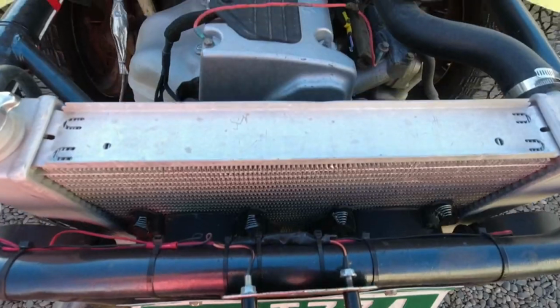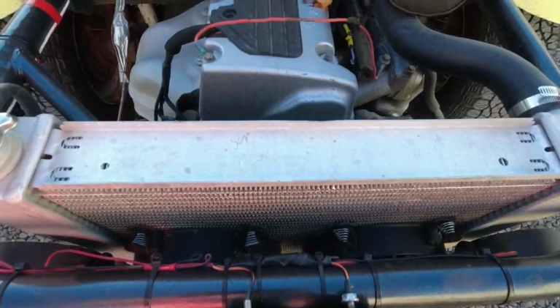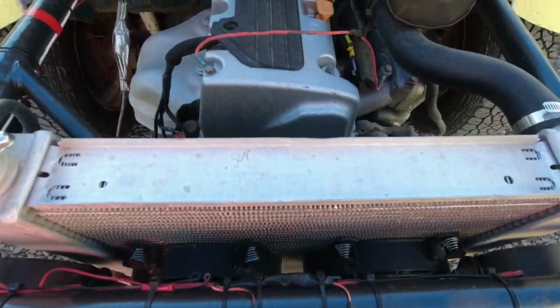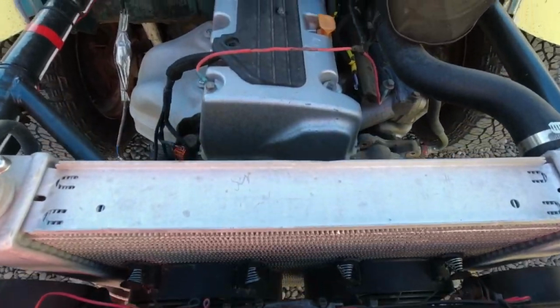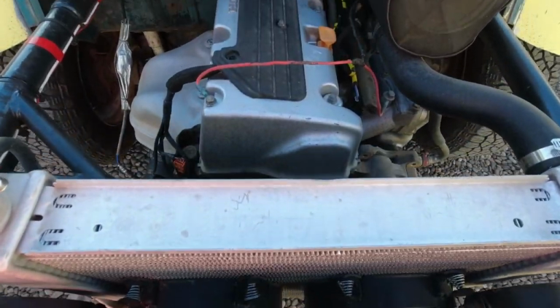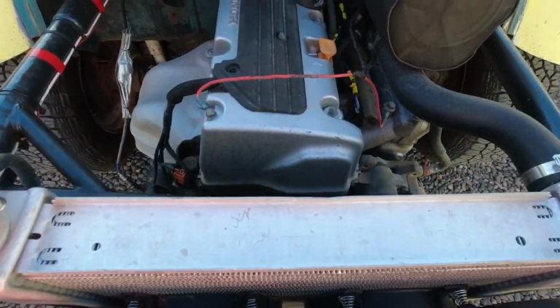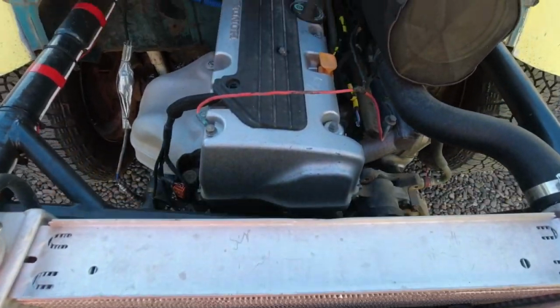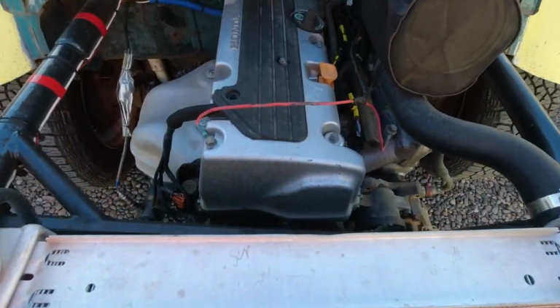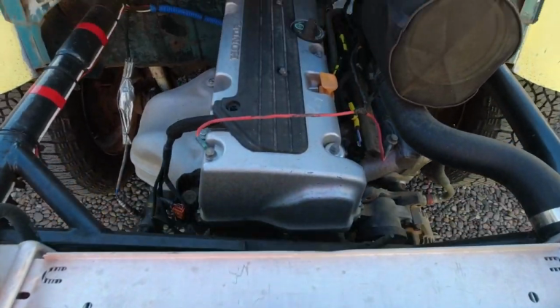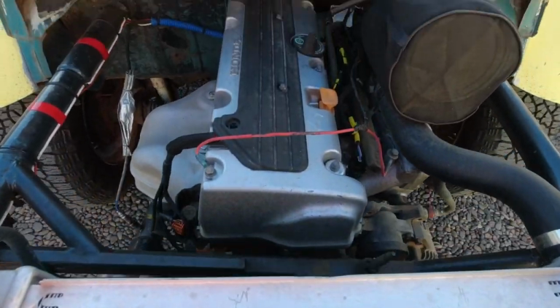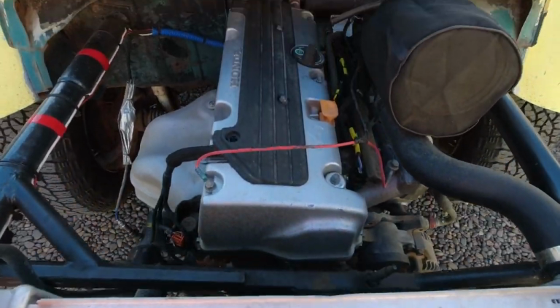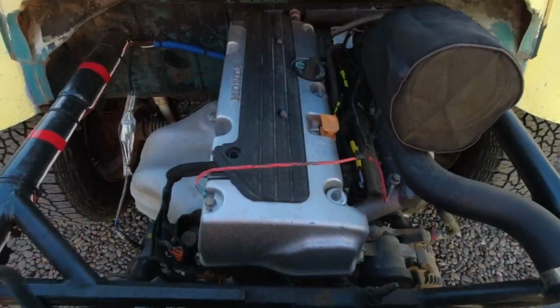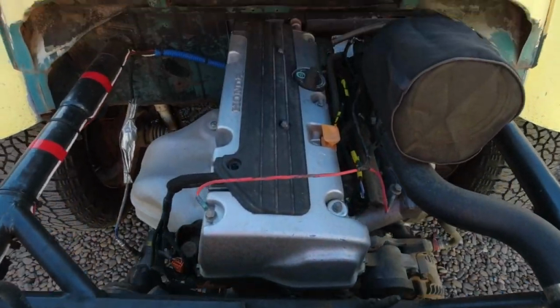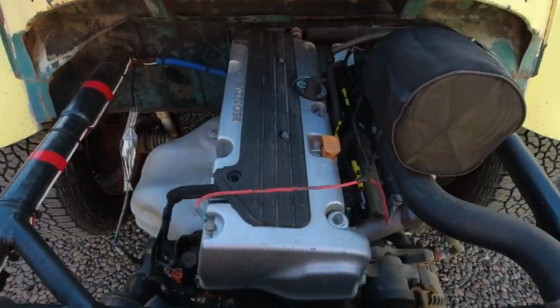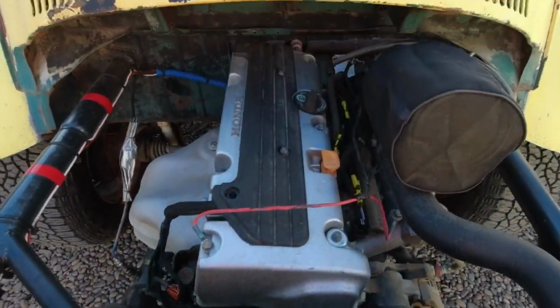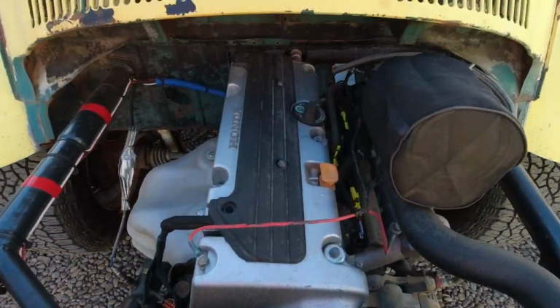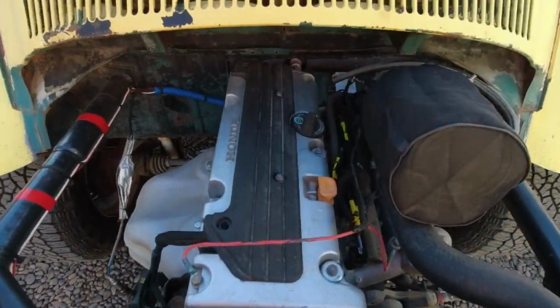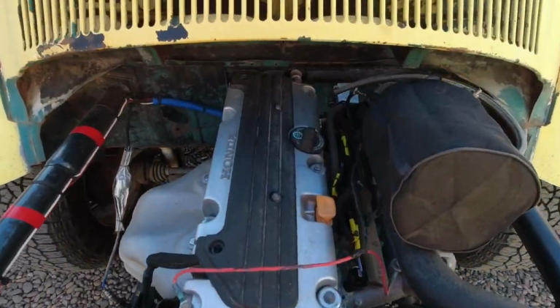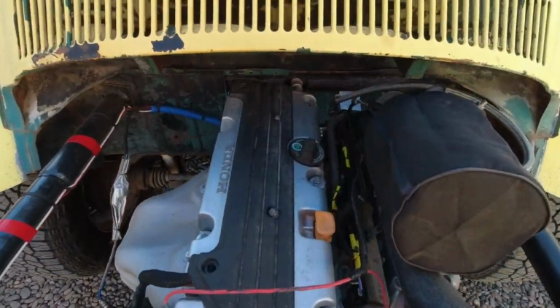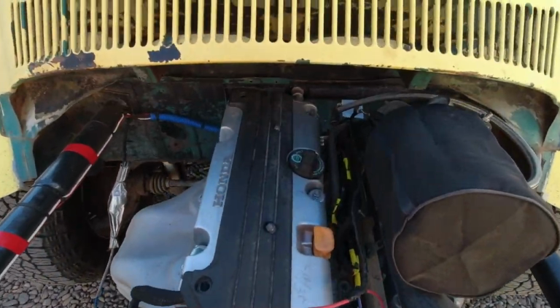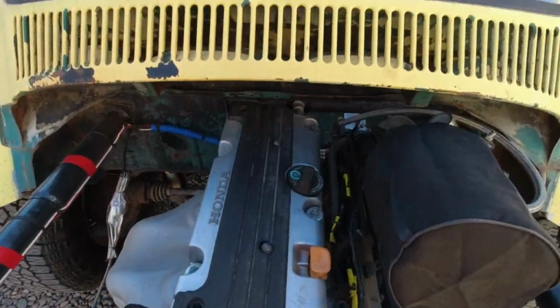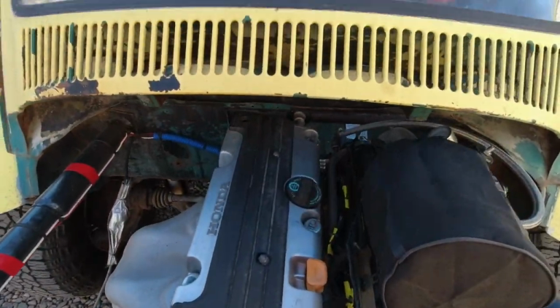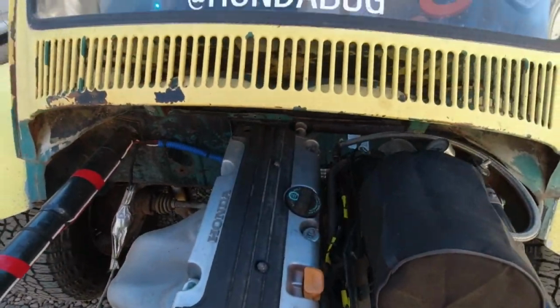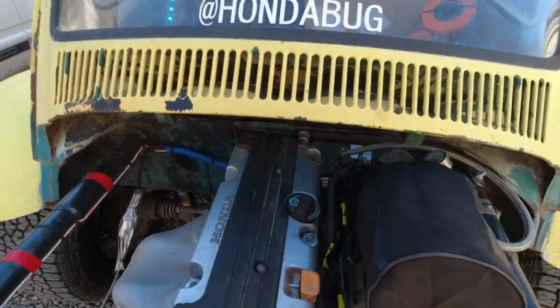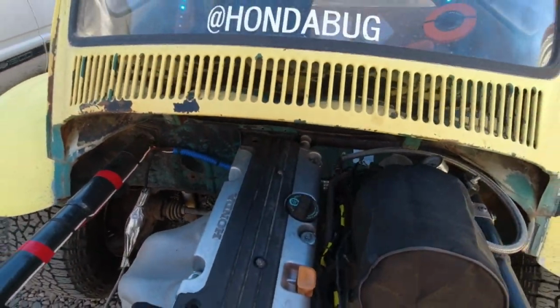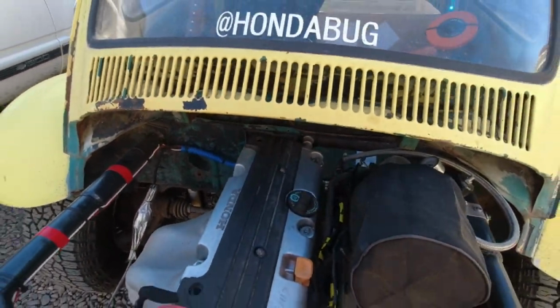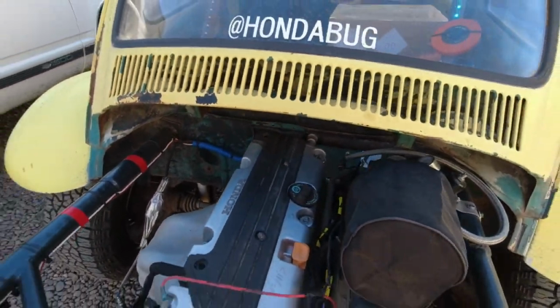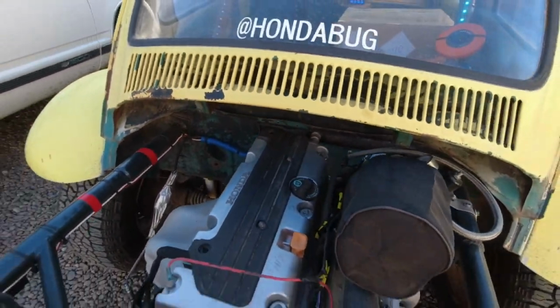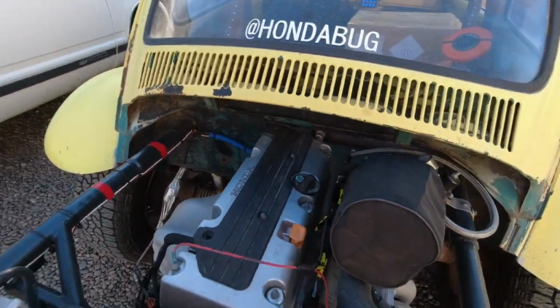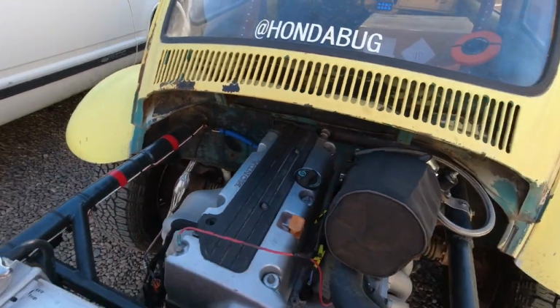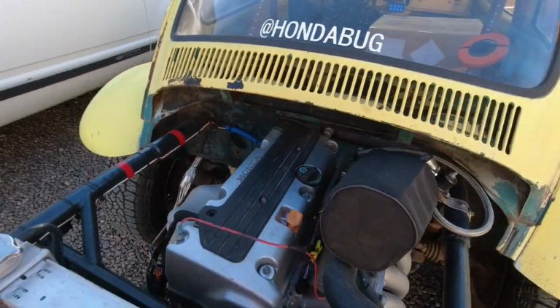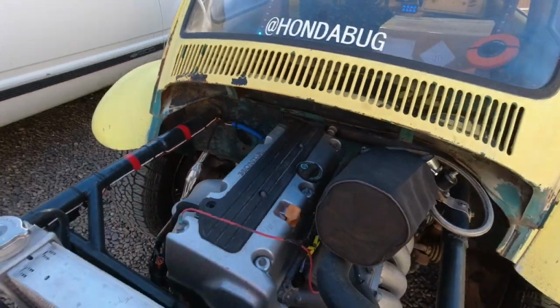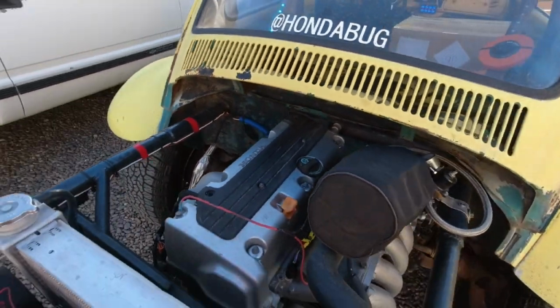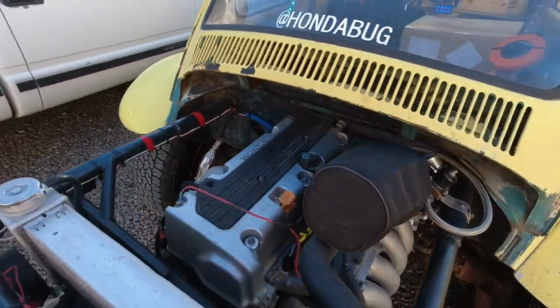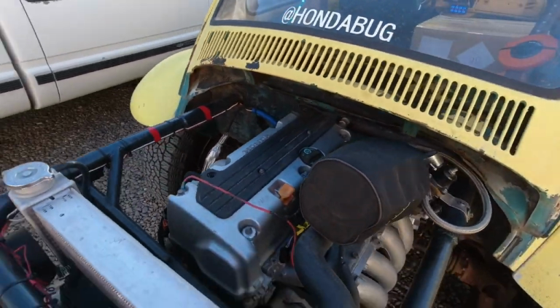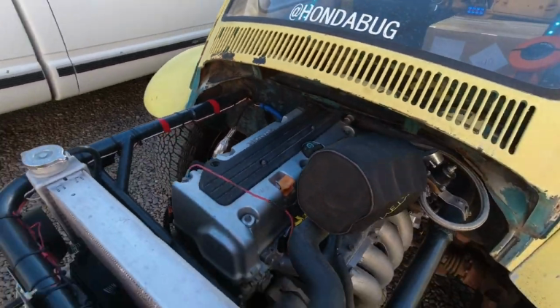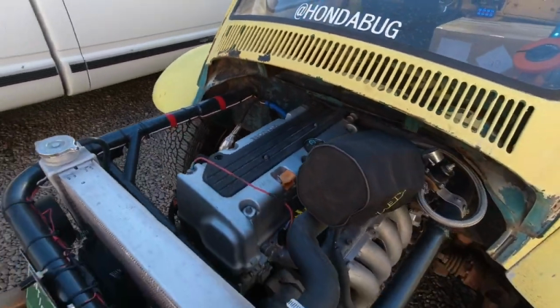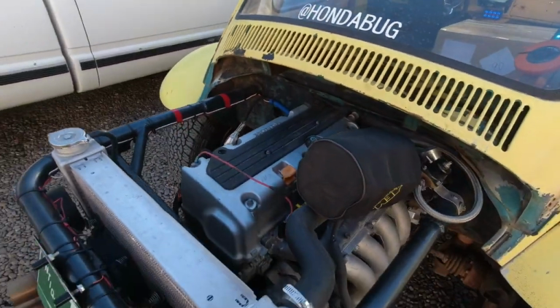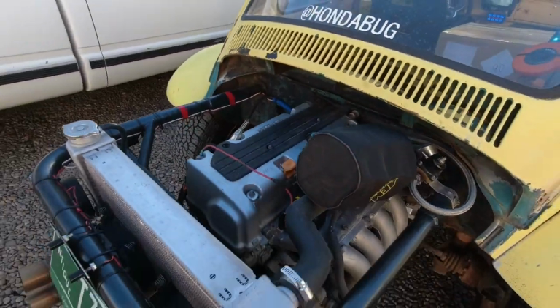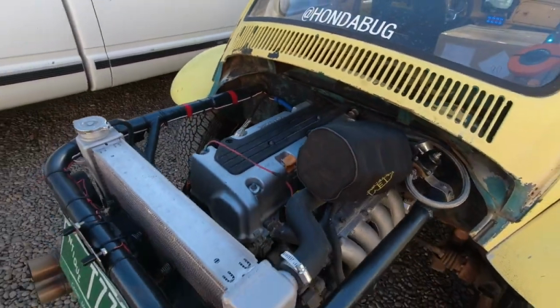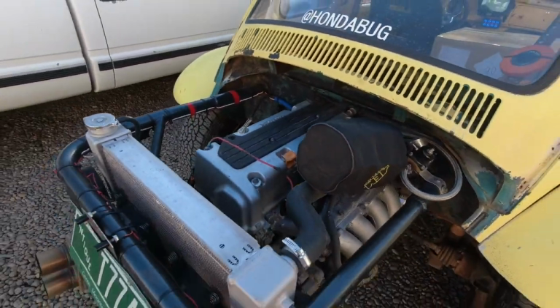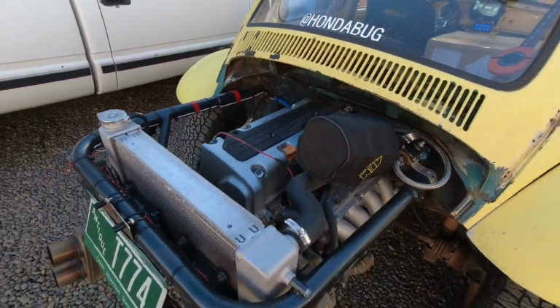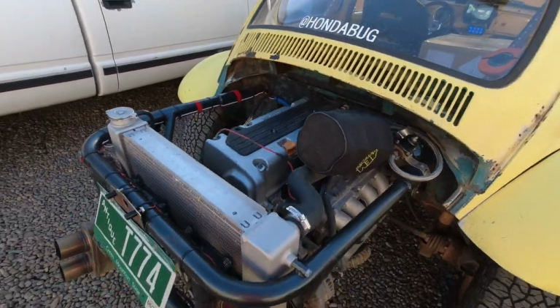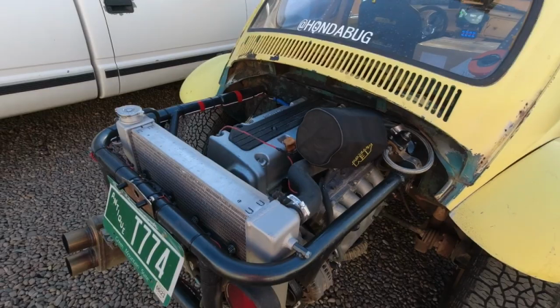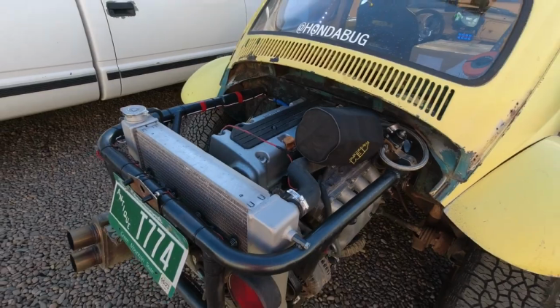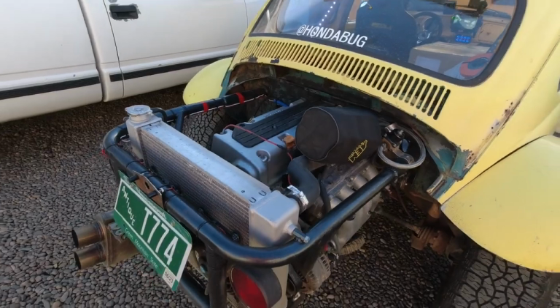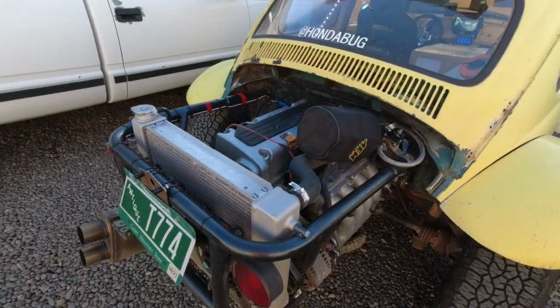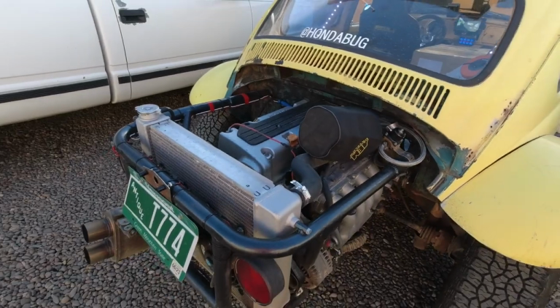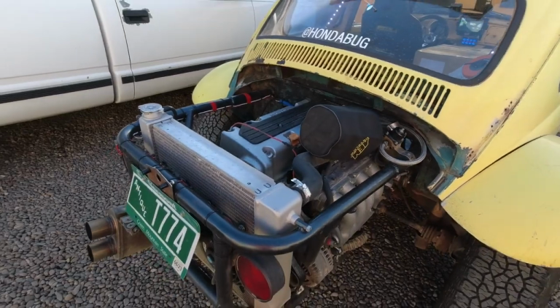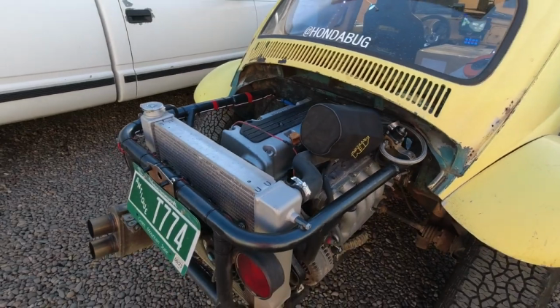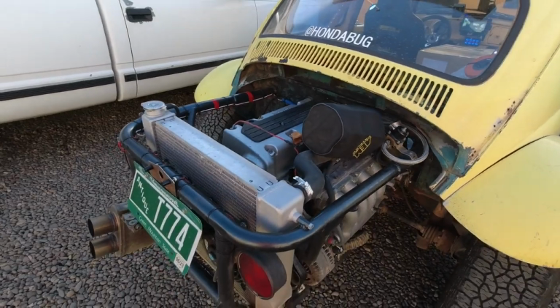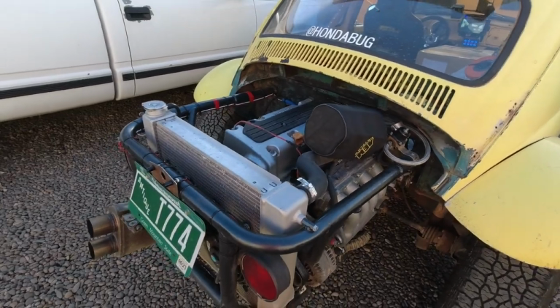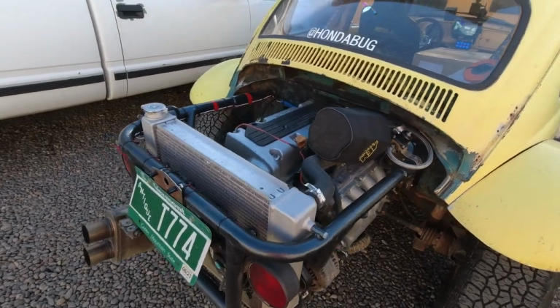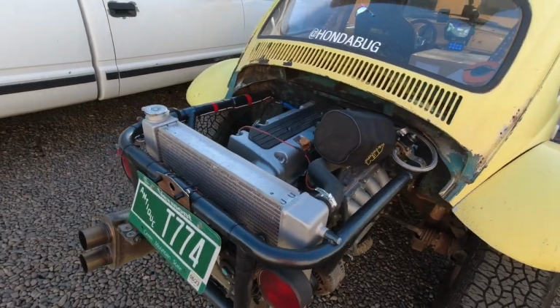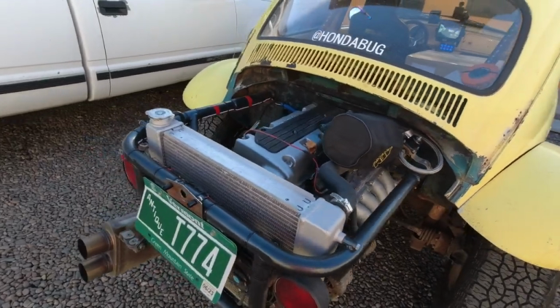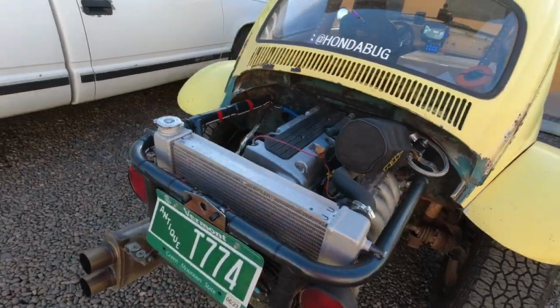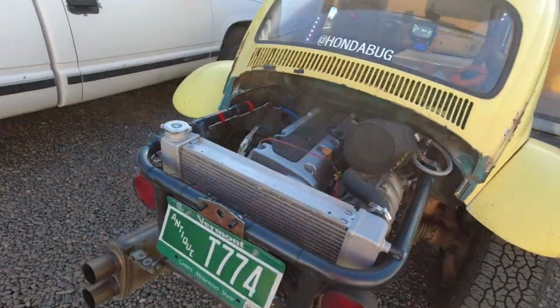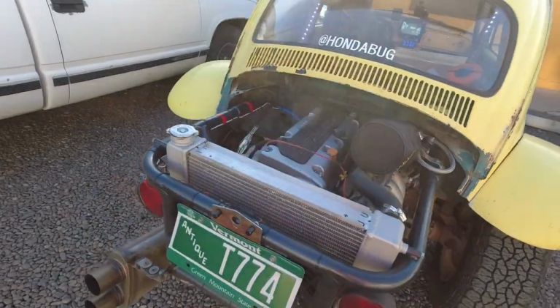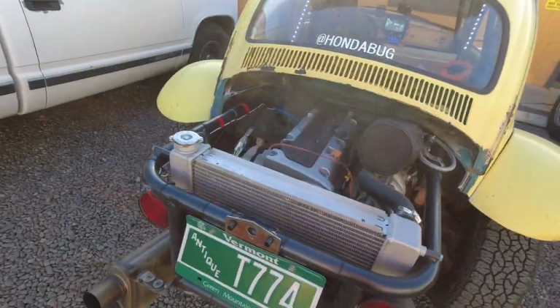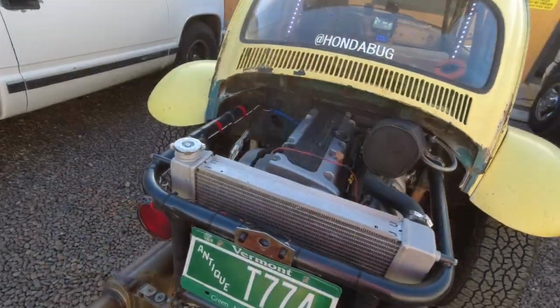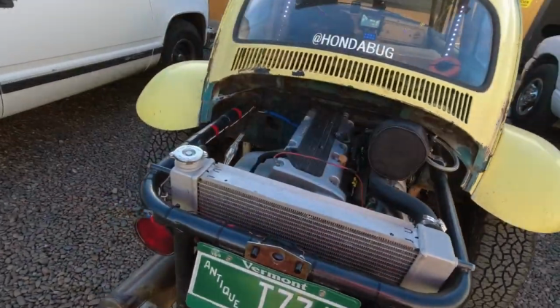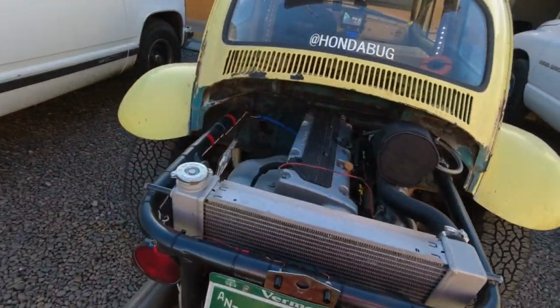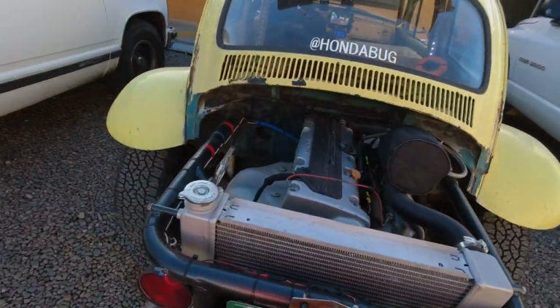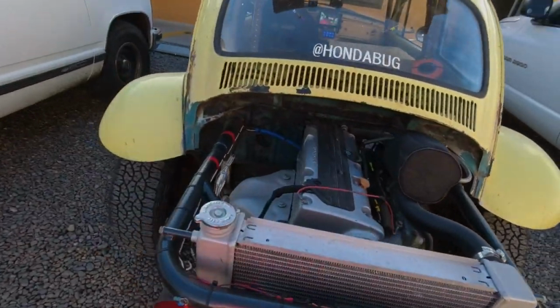The Honda Bug did pretty good — the K-series motor is rocking 200 horsepower back there.